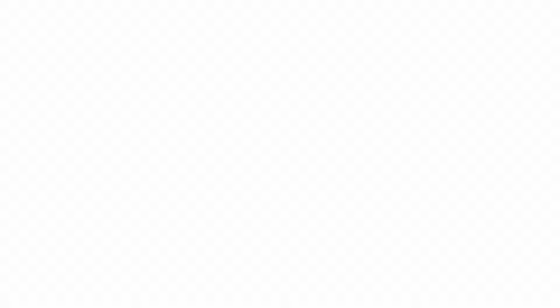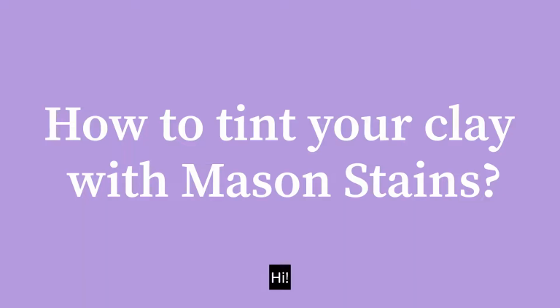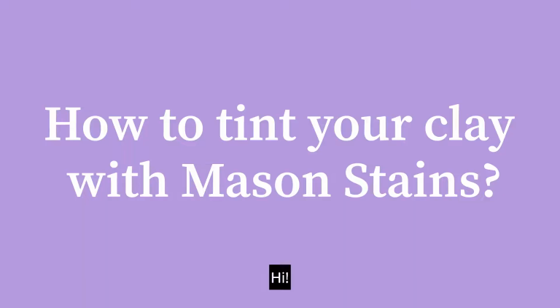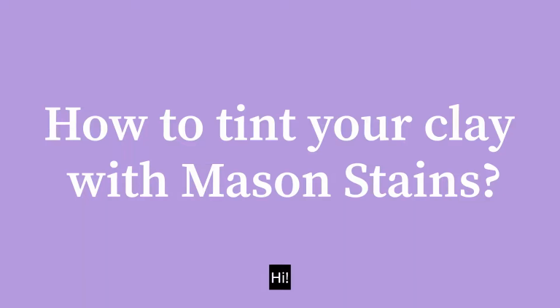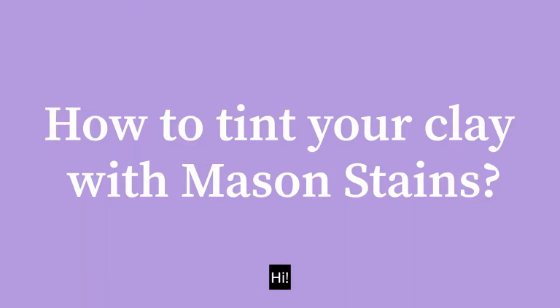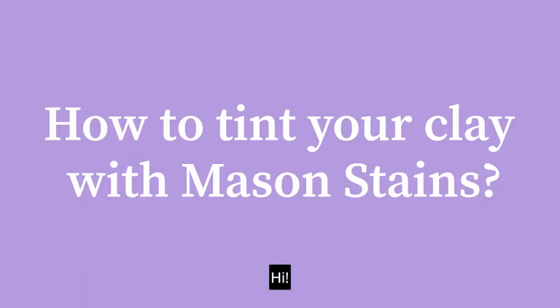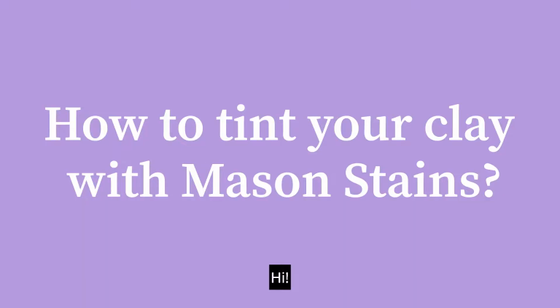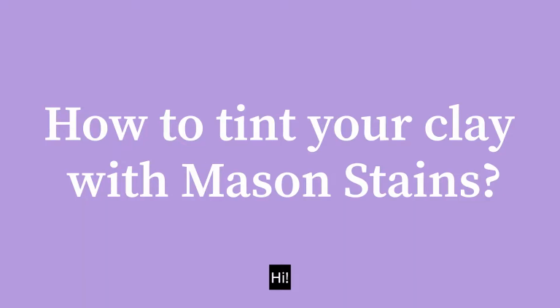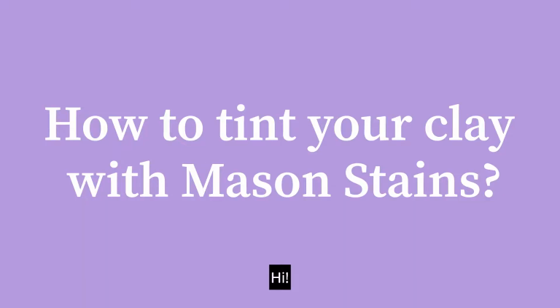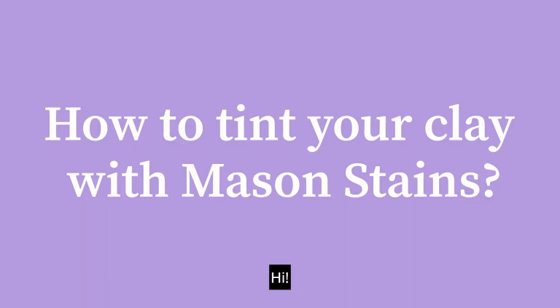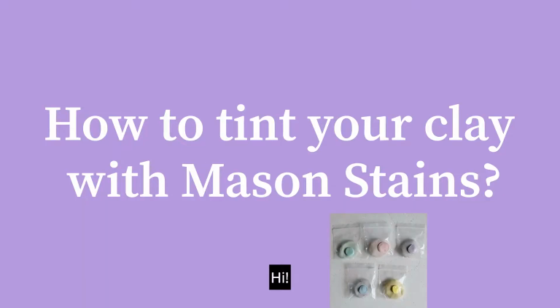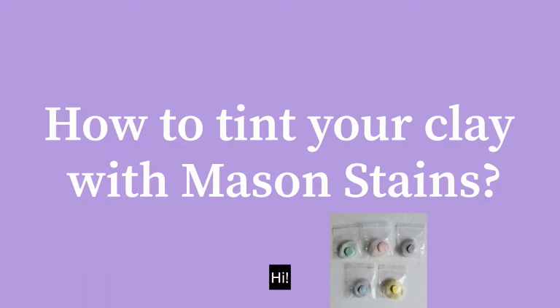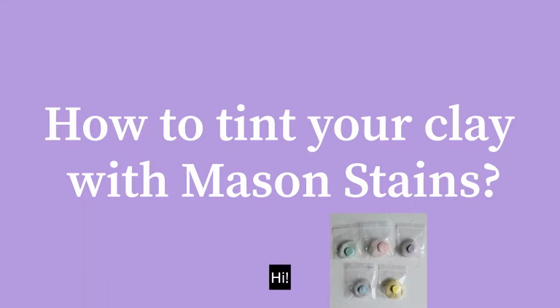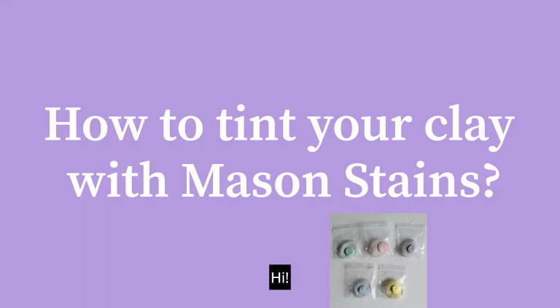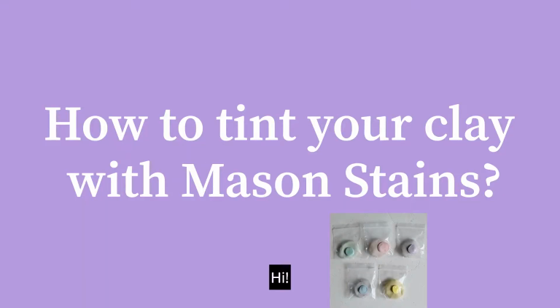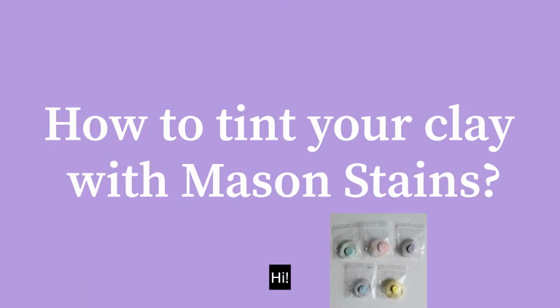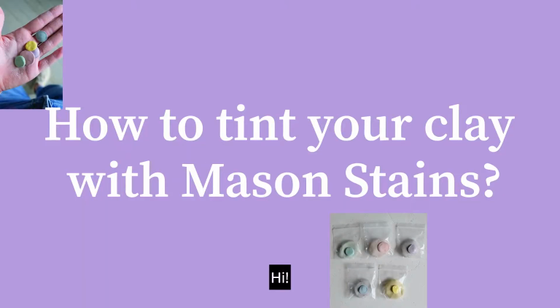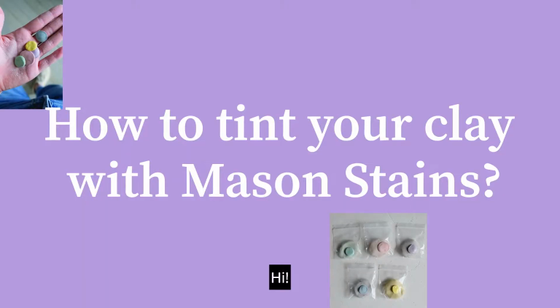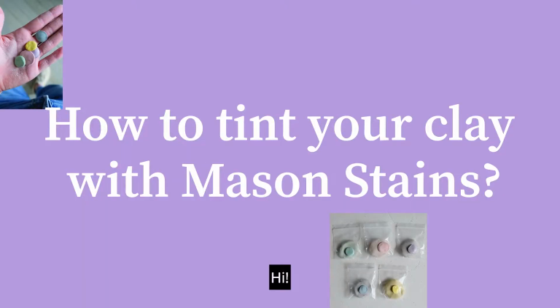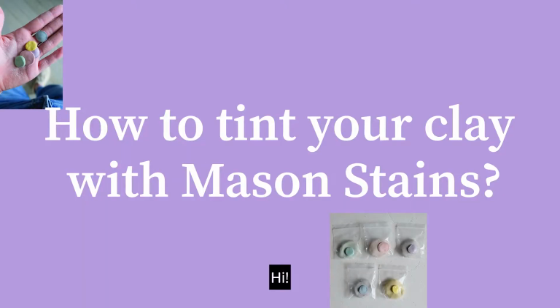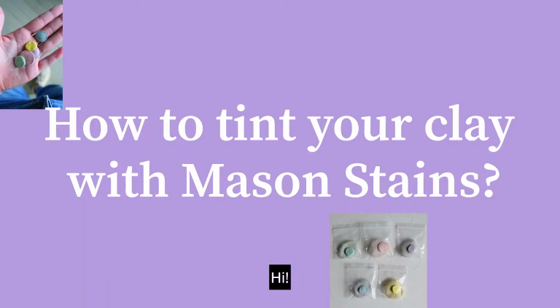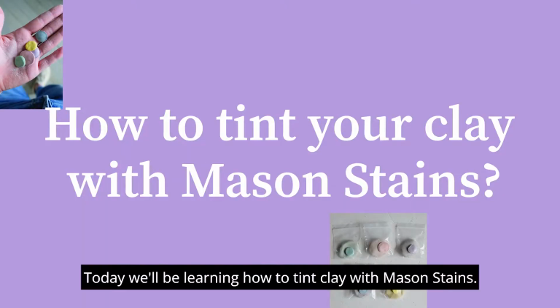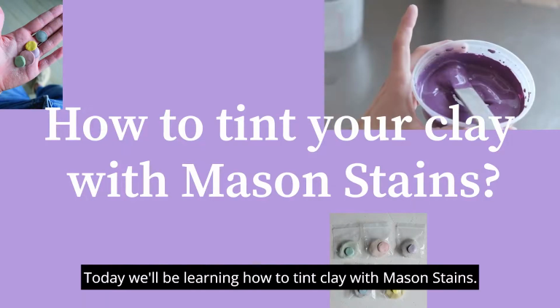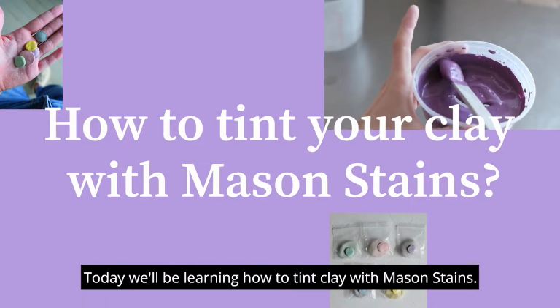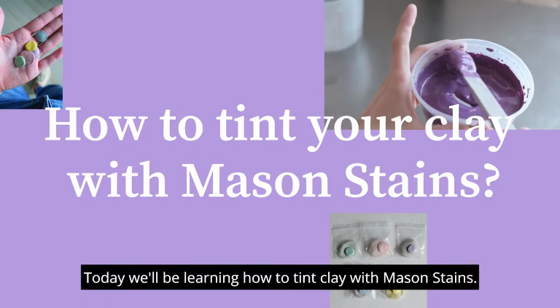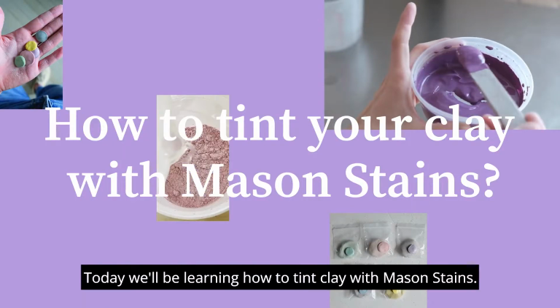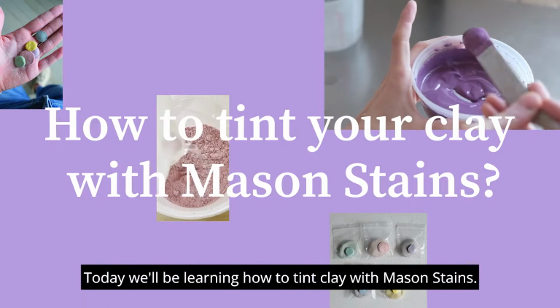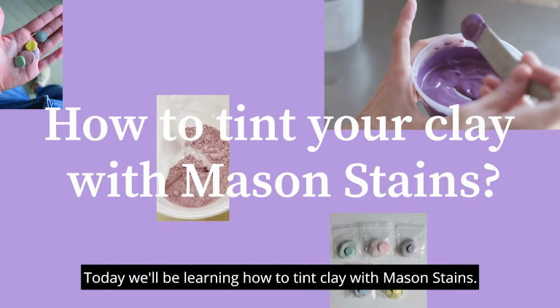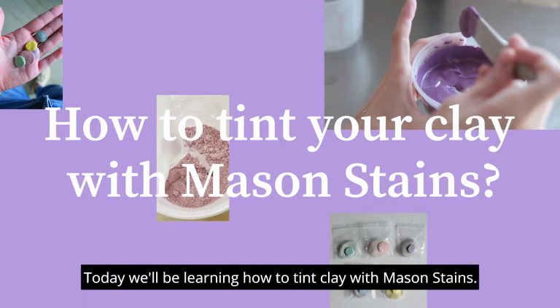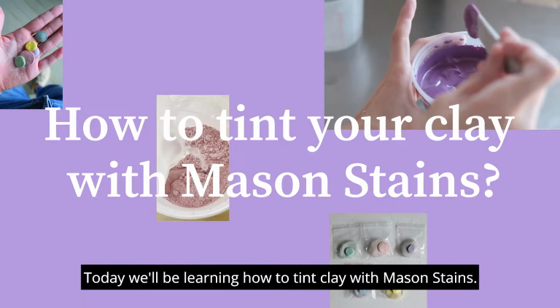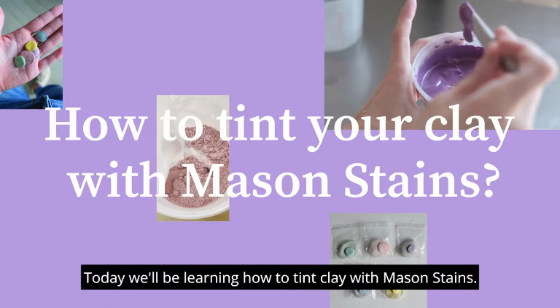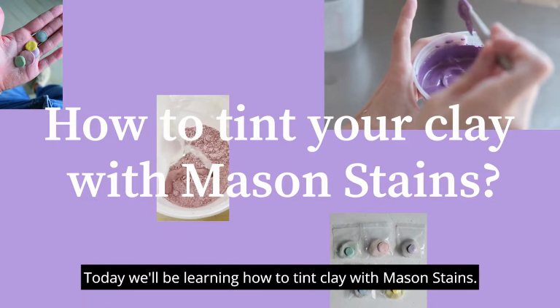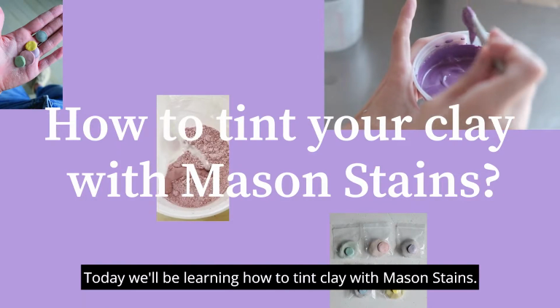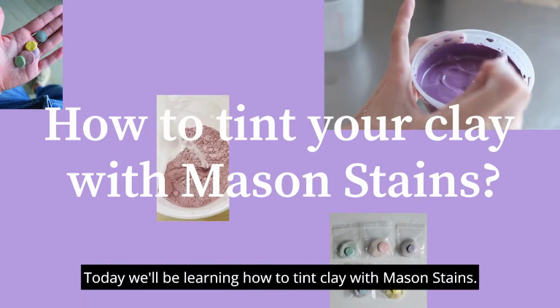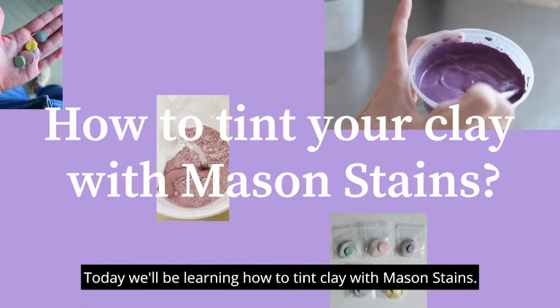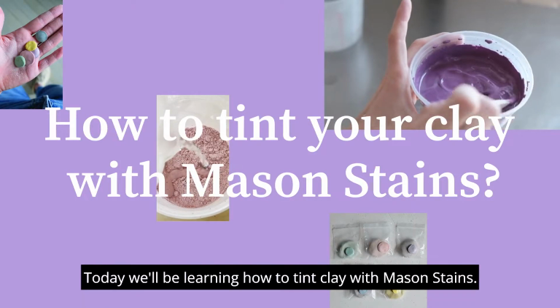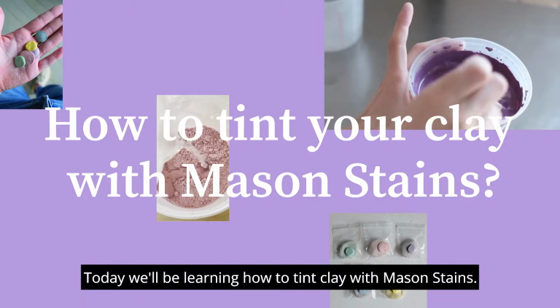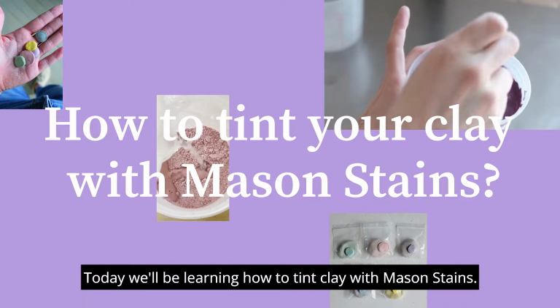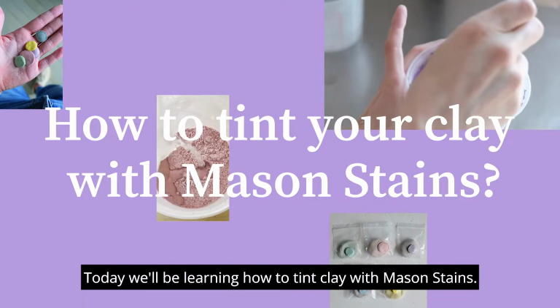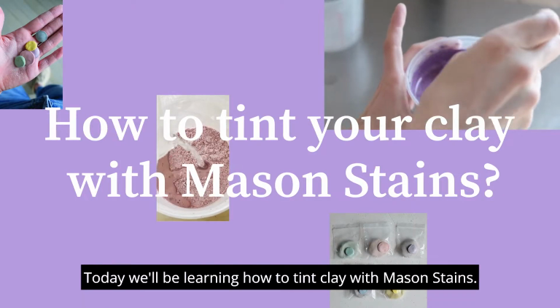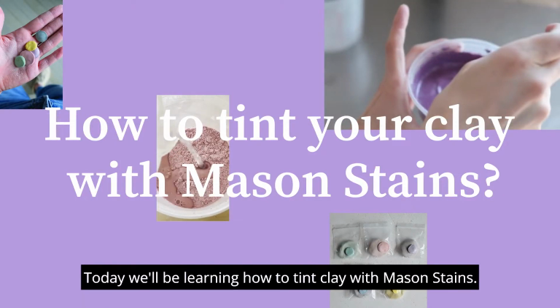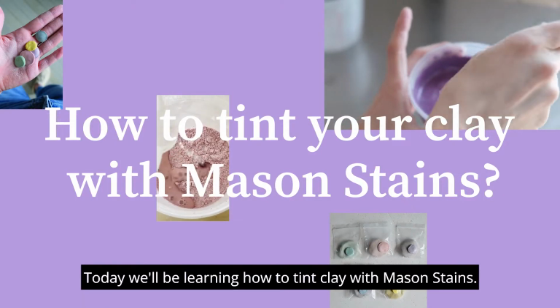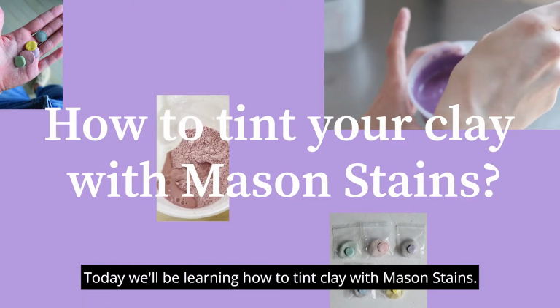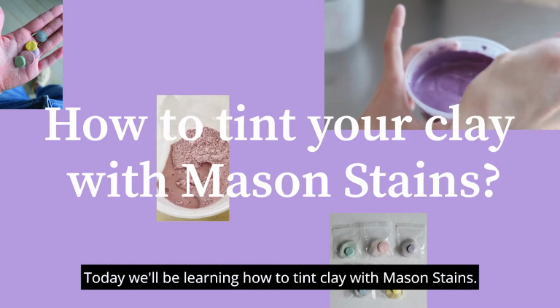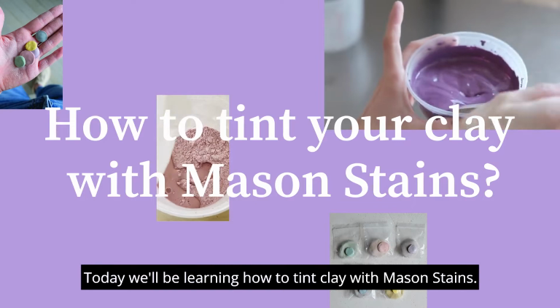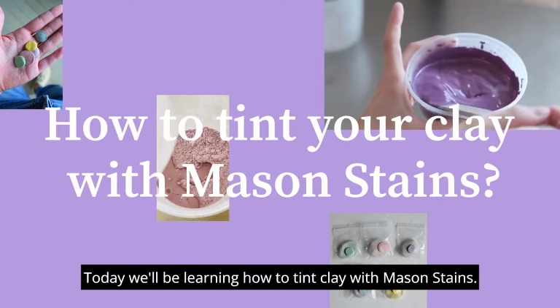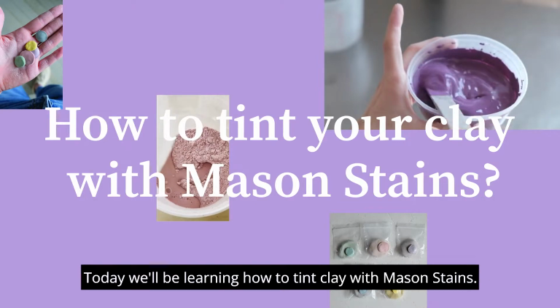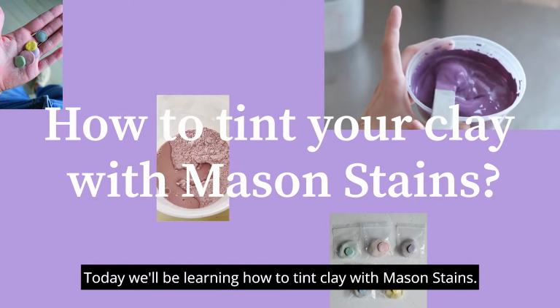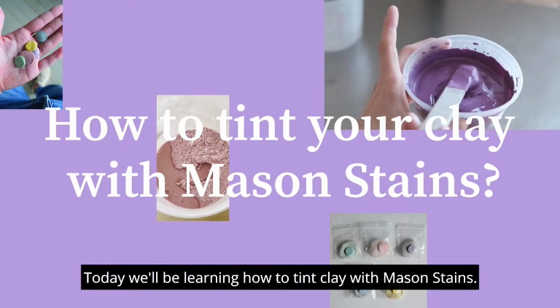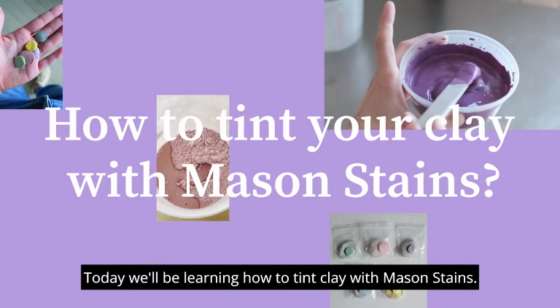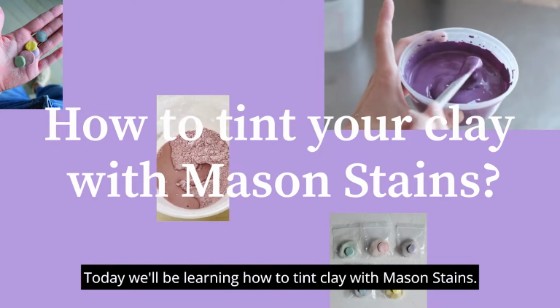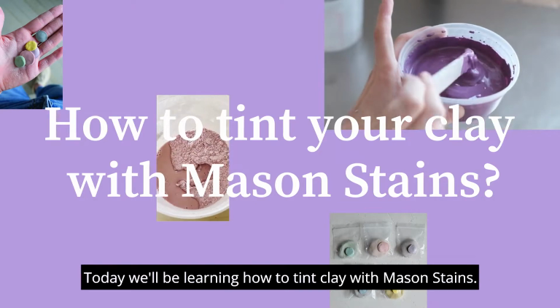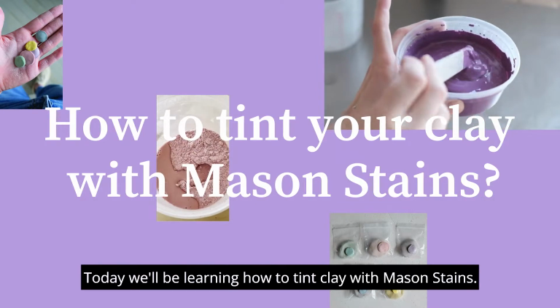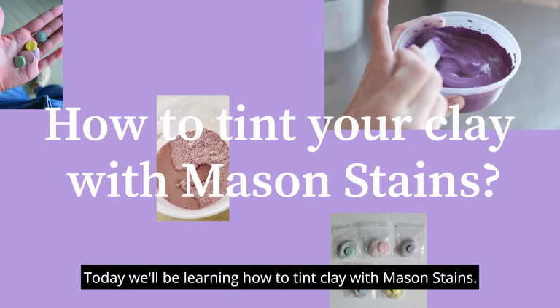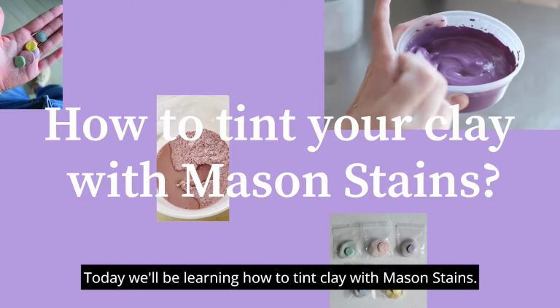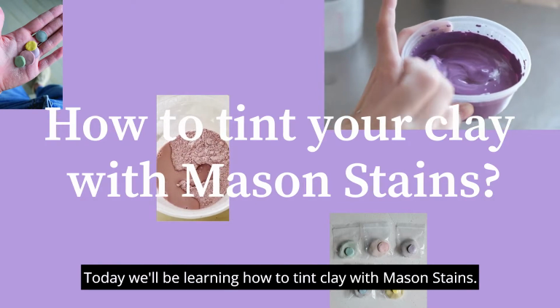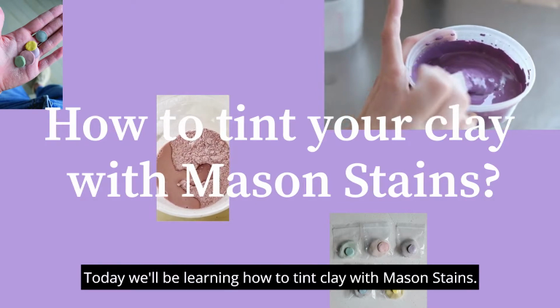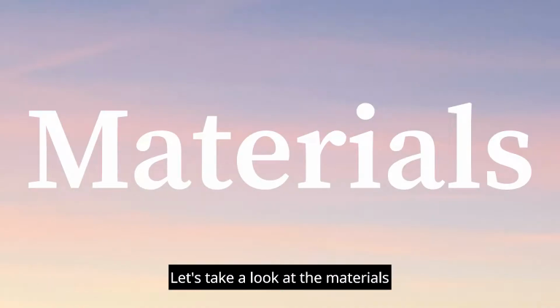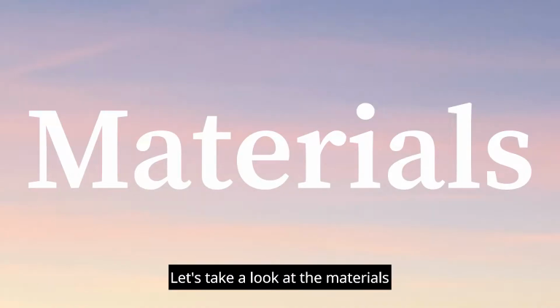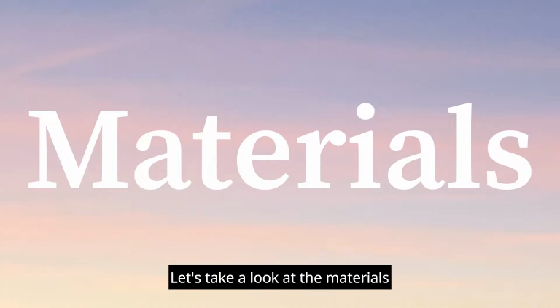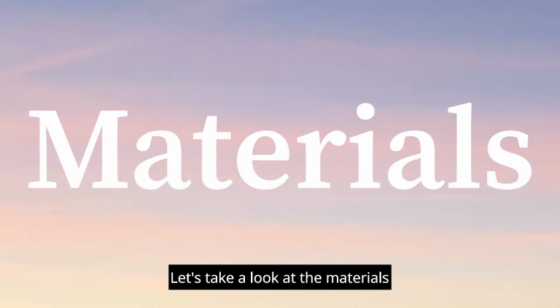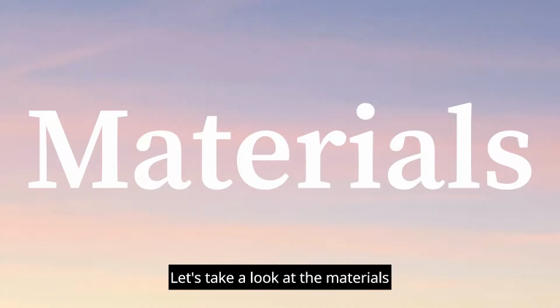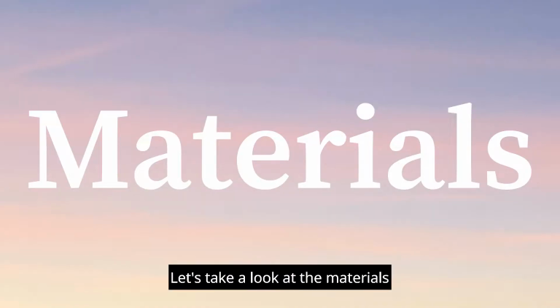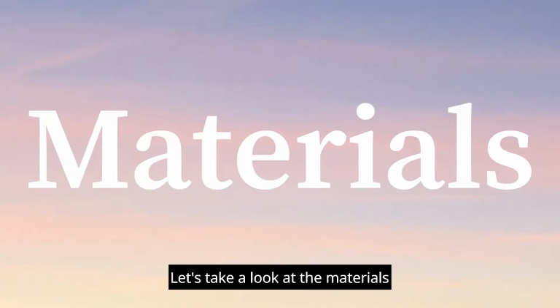Hi, today we'll be learning how to tint clay with mason stain. Let's take a look at the materials.